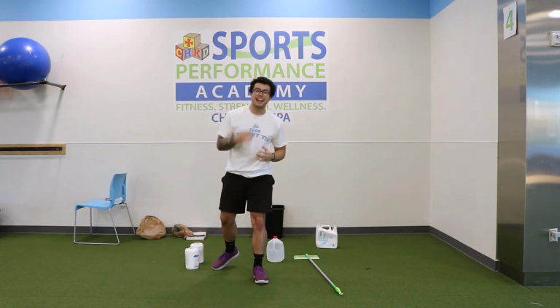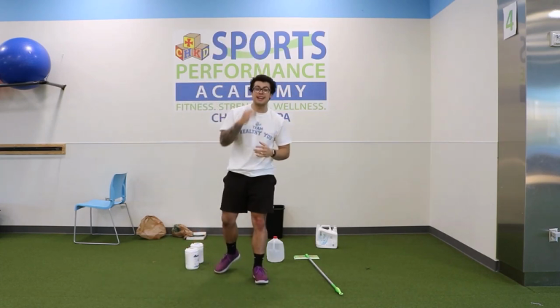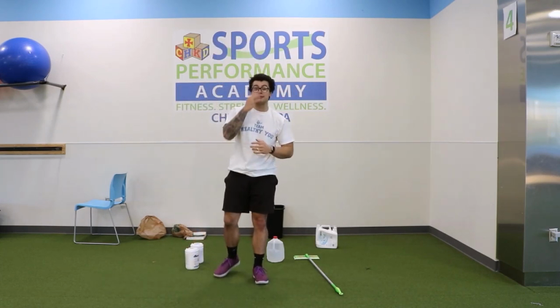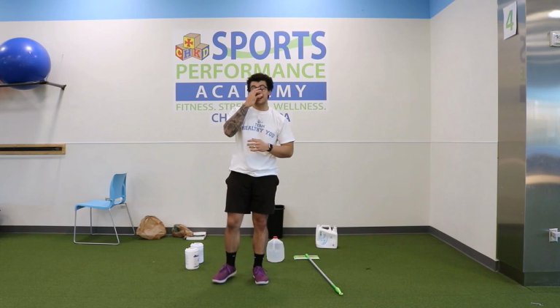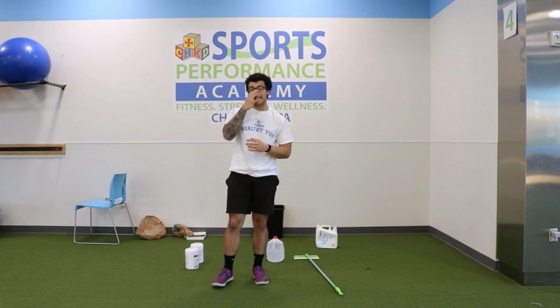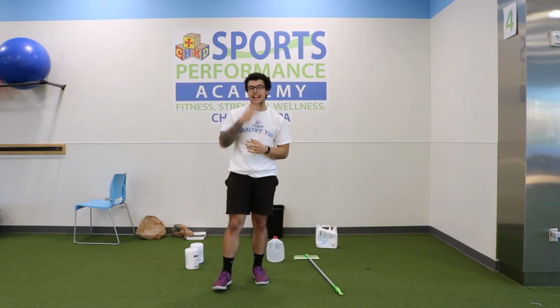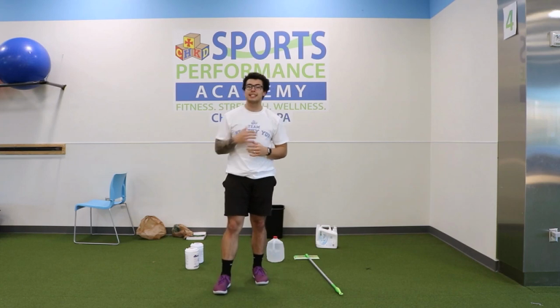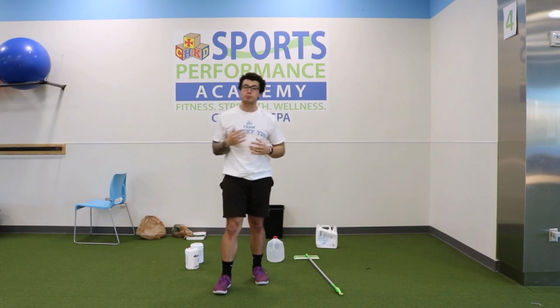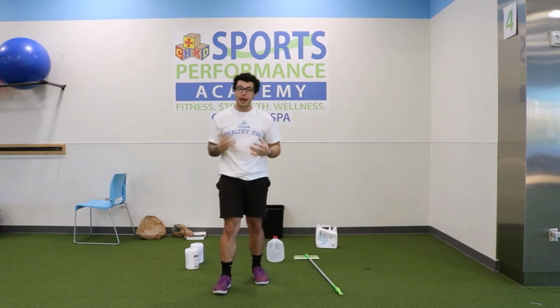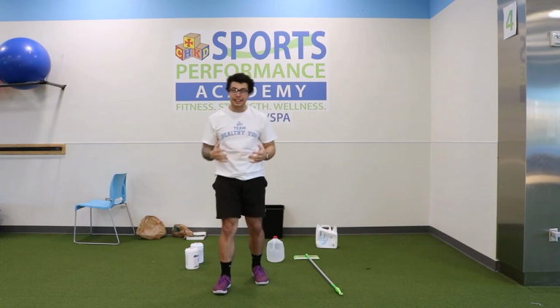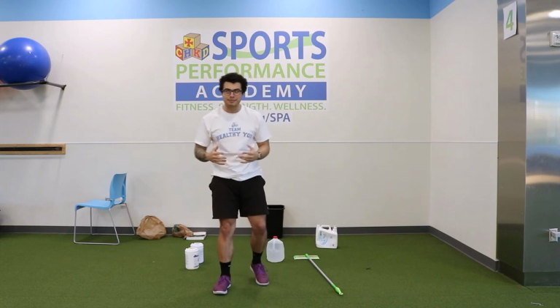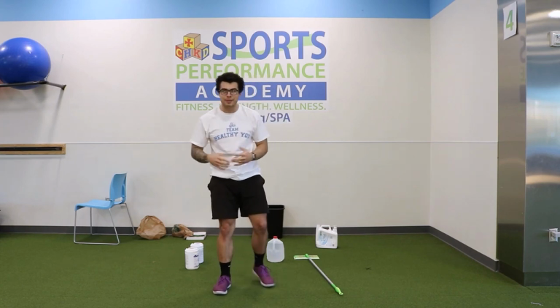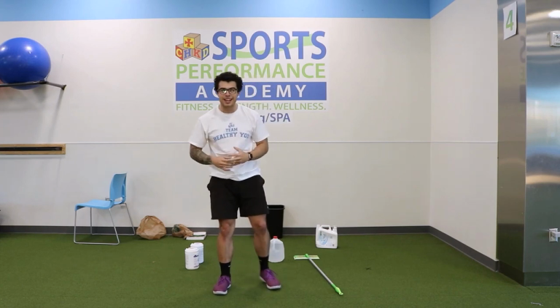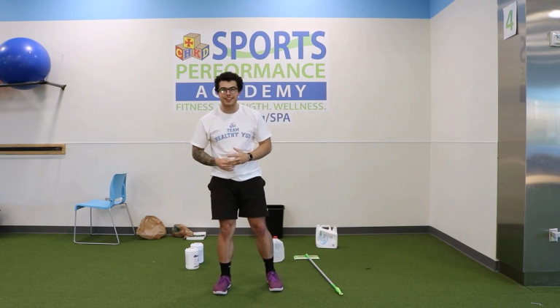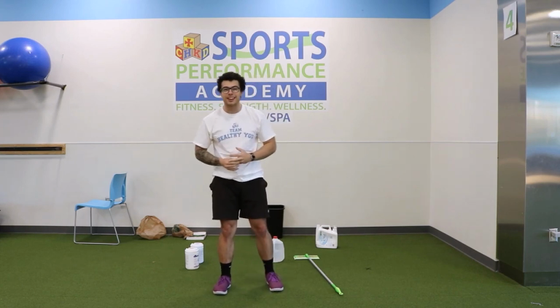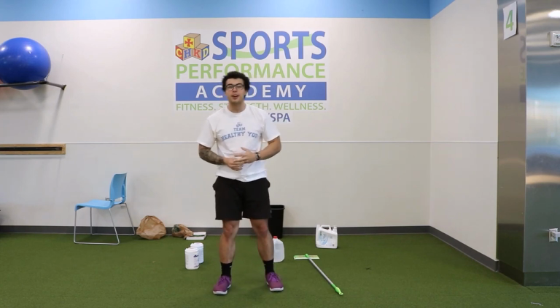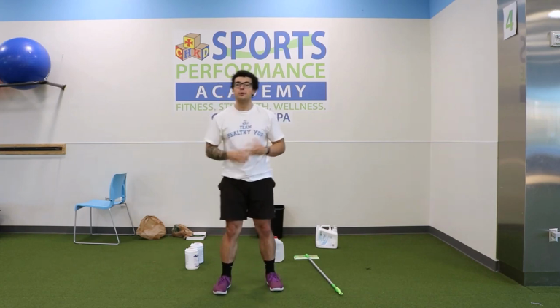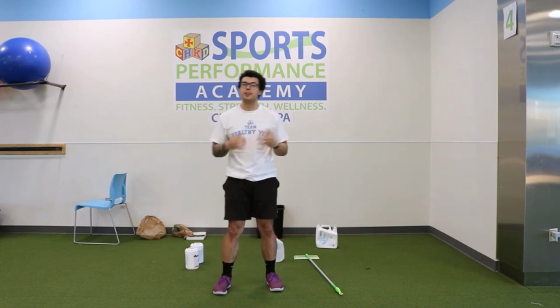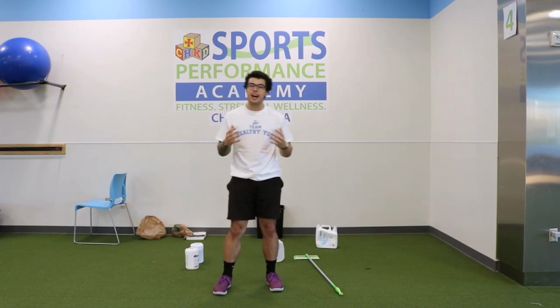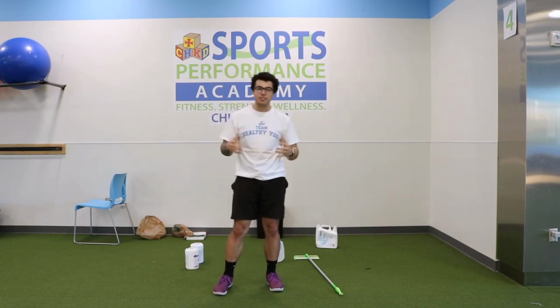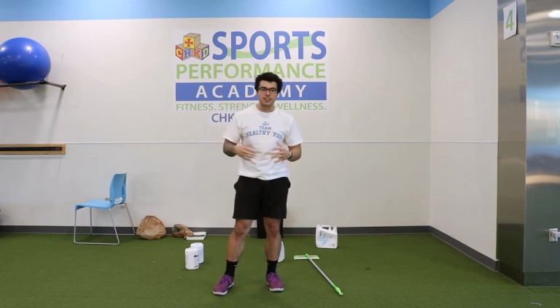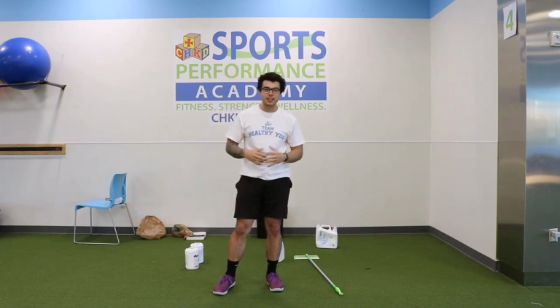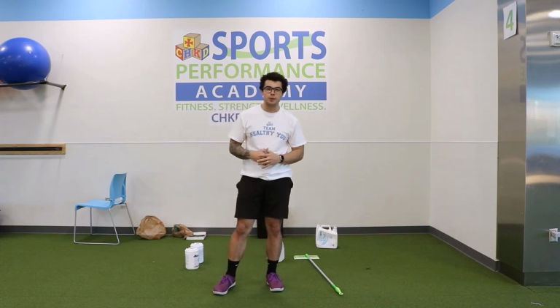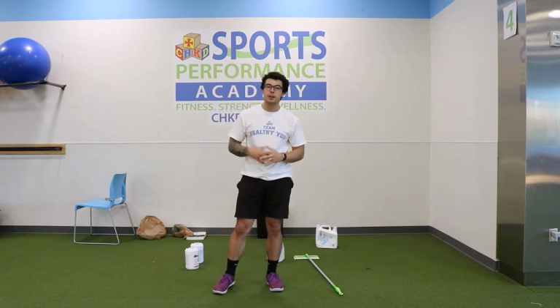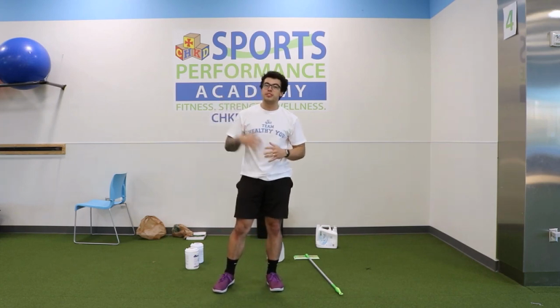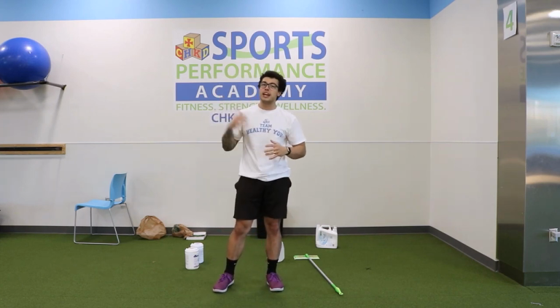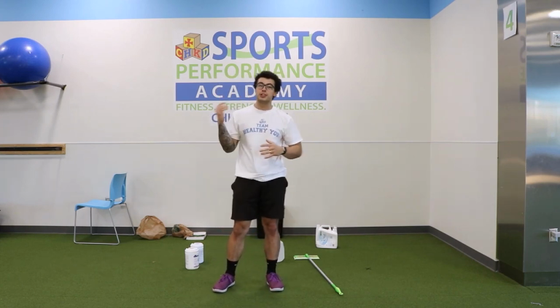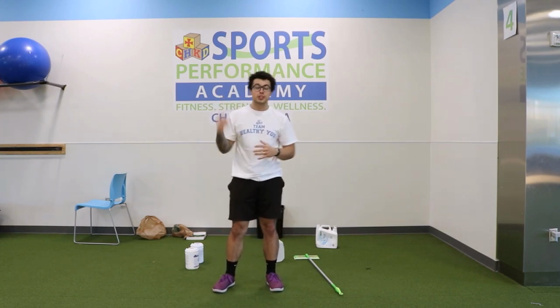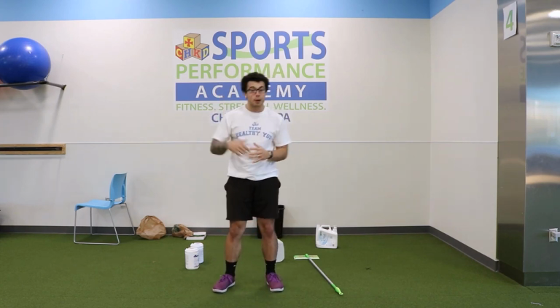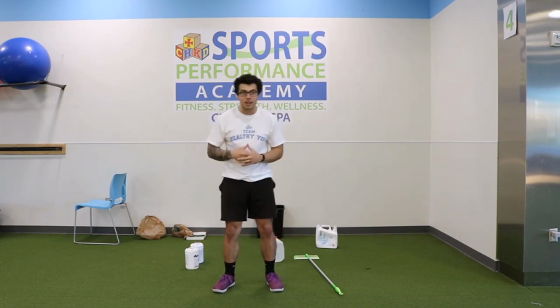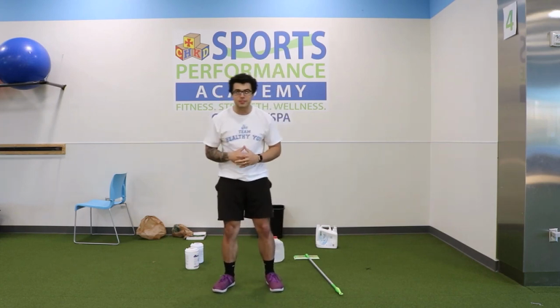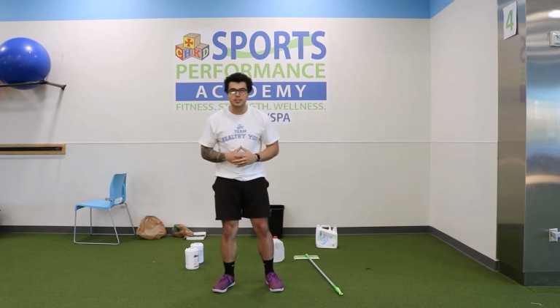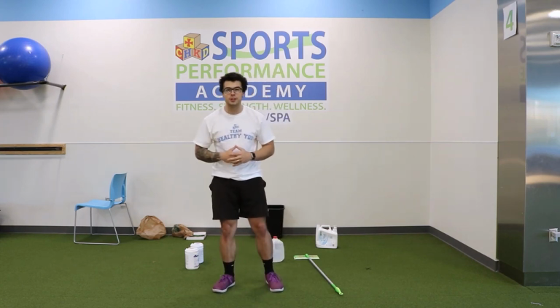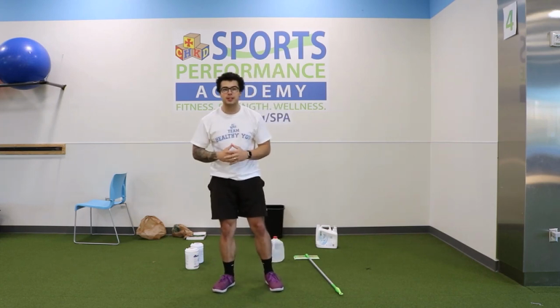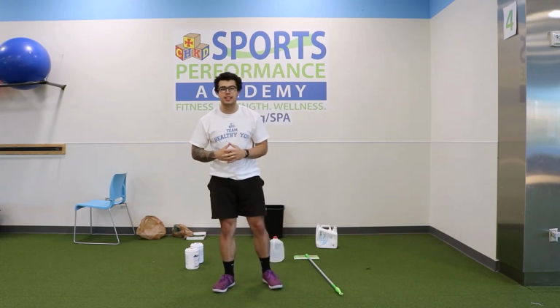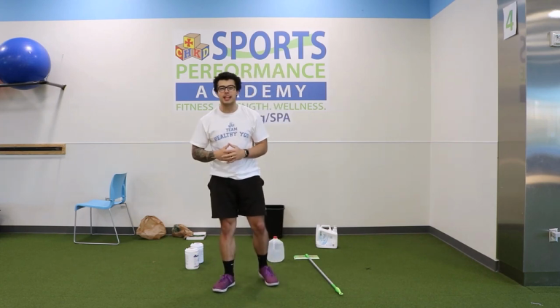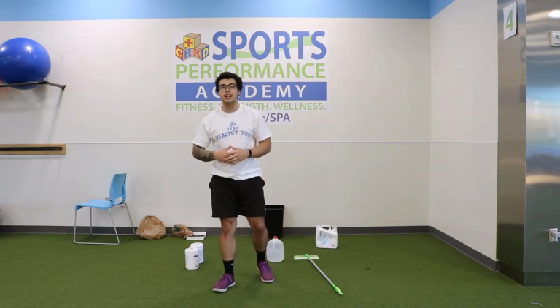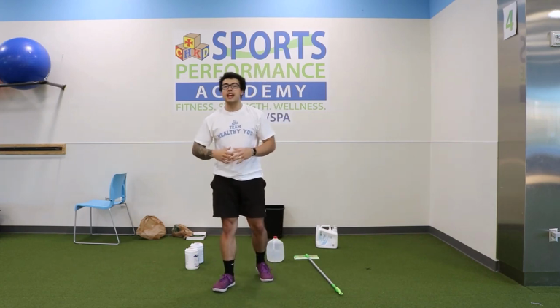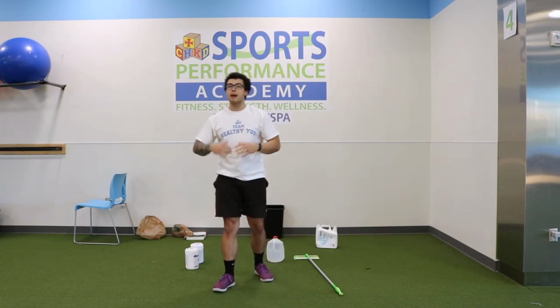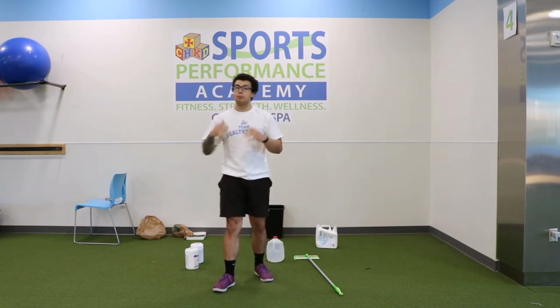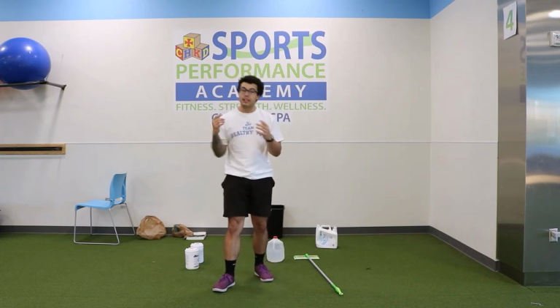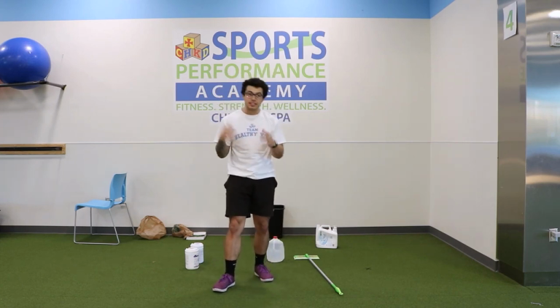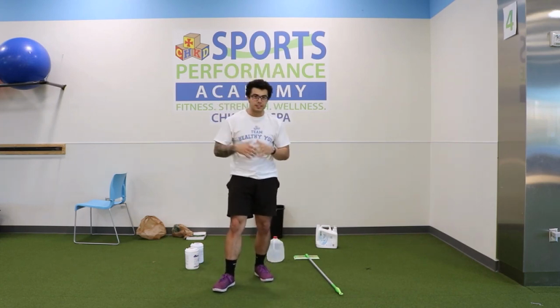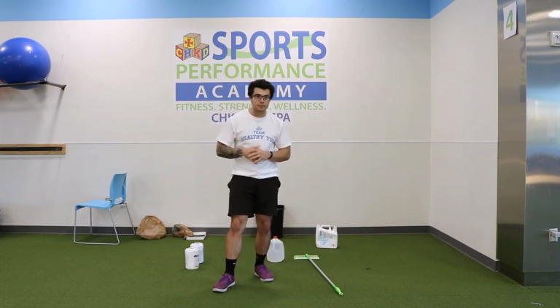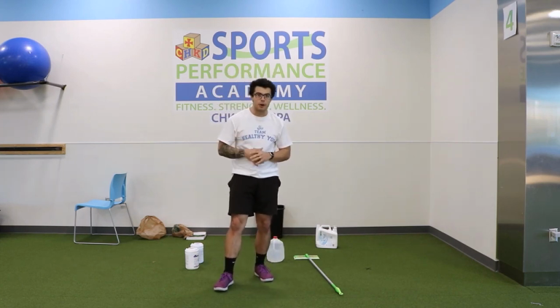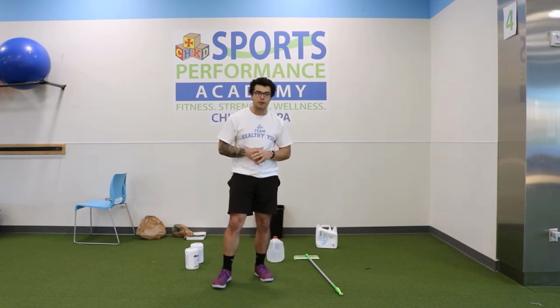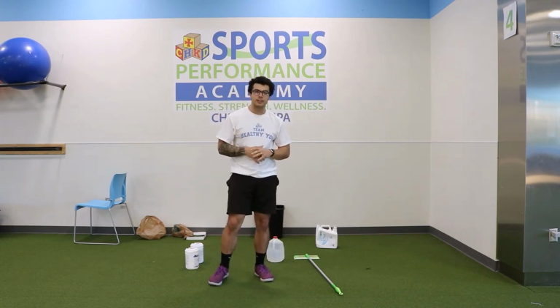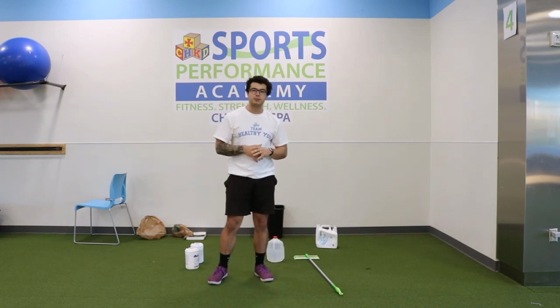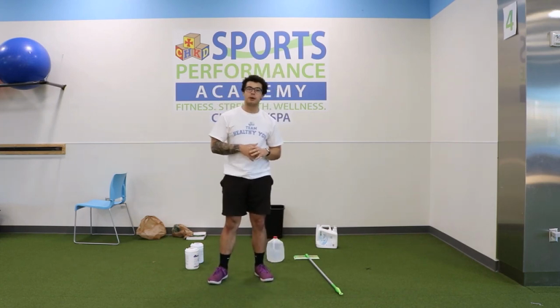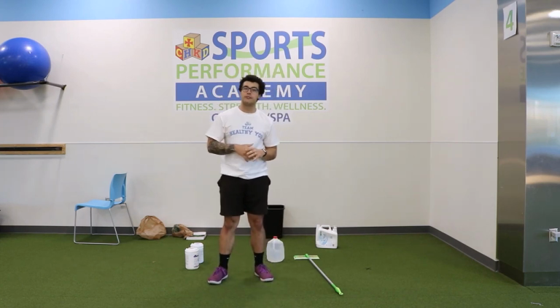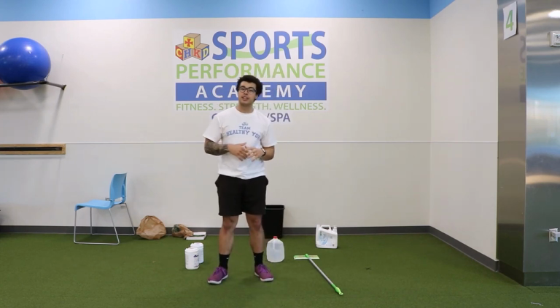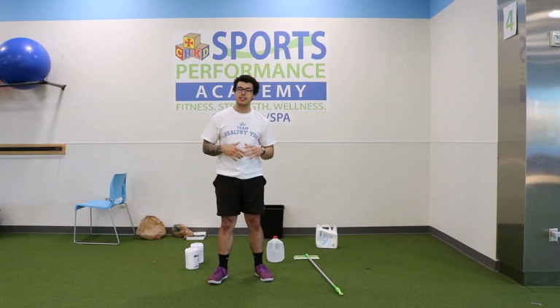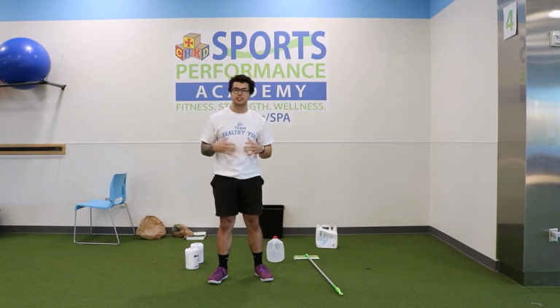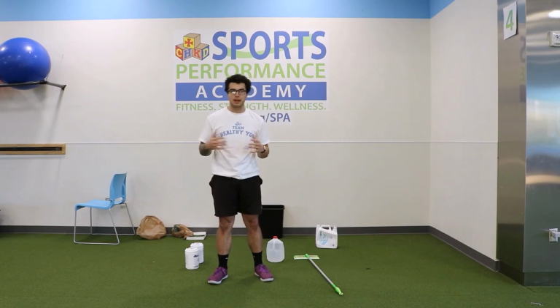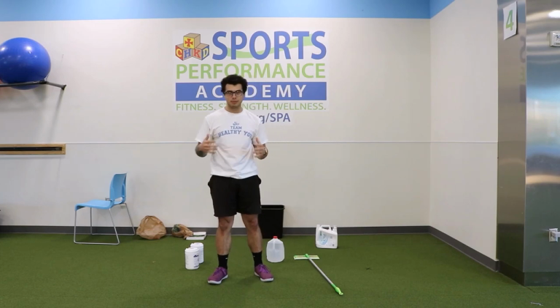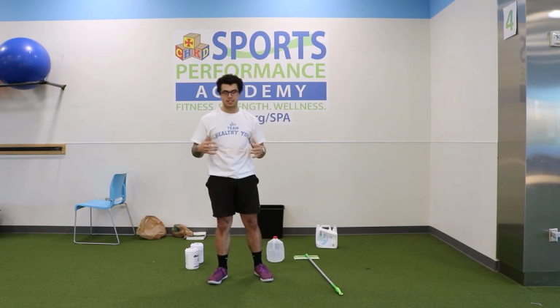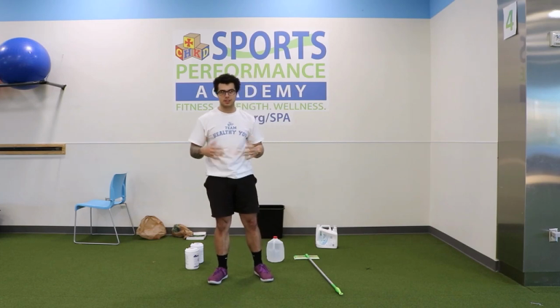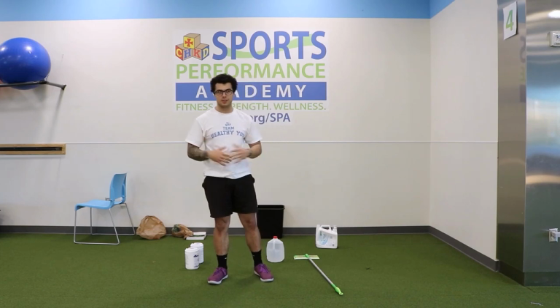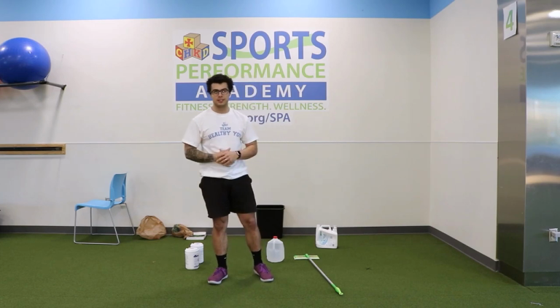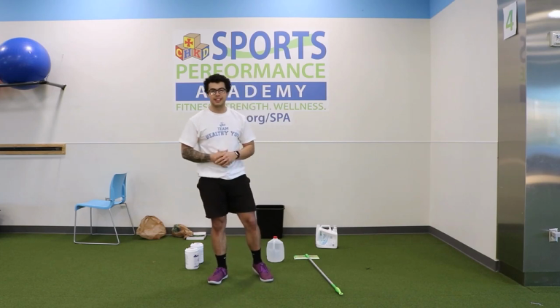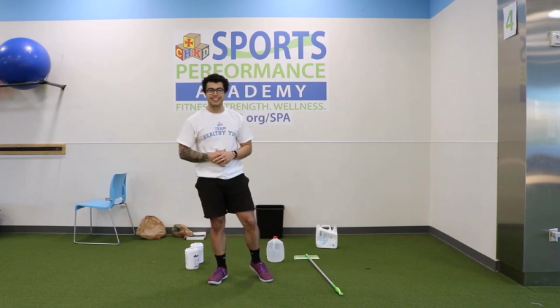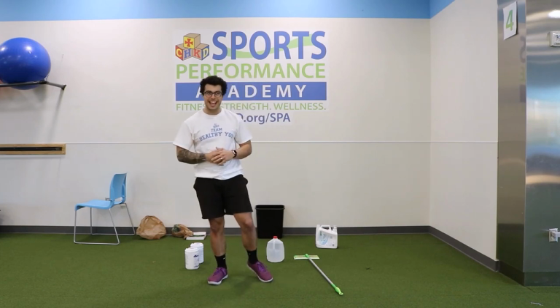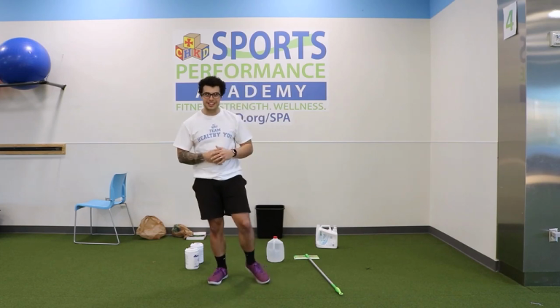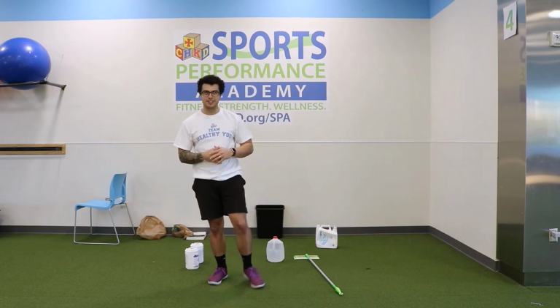My name again is Bradley Butler with LTU. Thank you so much for tuning in — please look forward to more videos coming soon. Thank you.